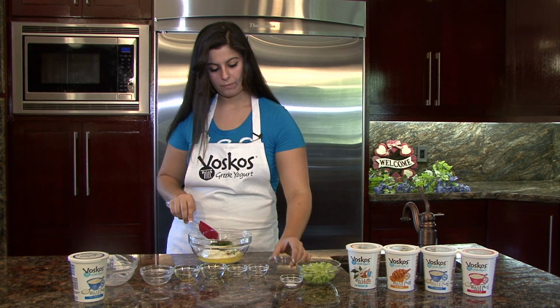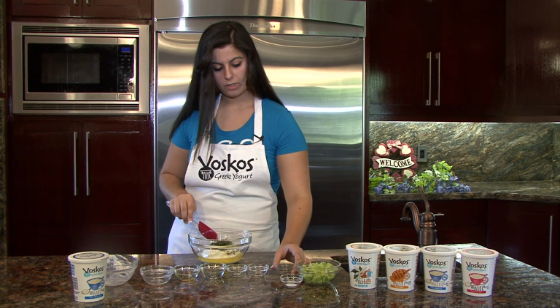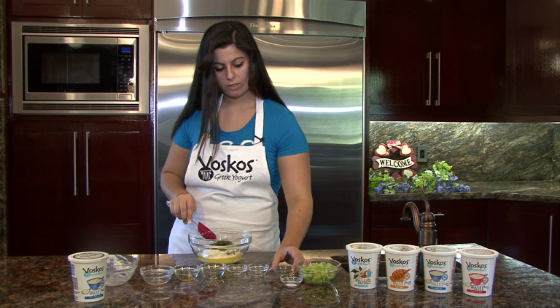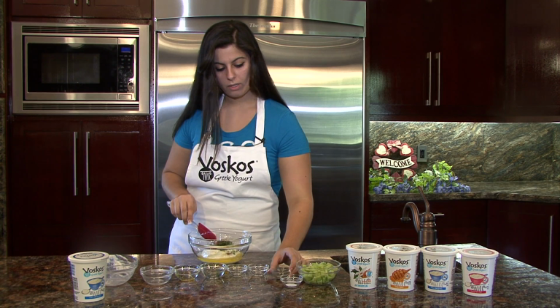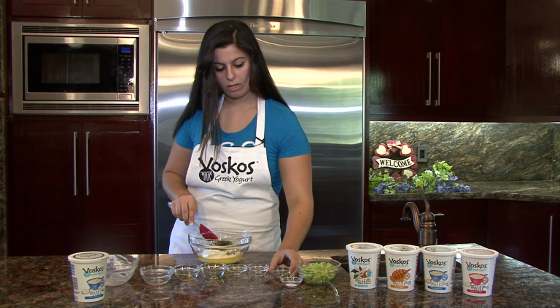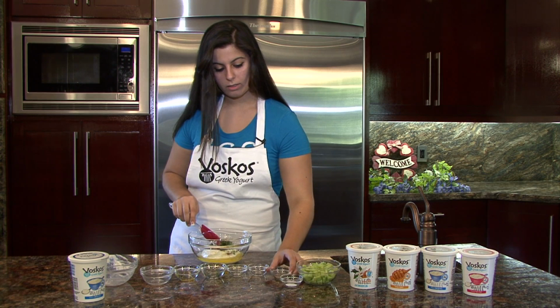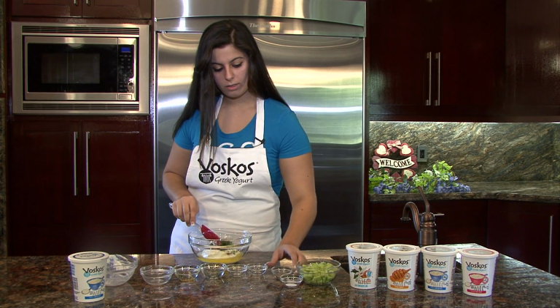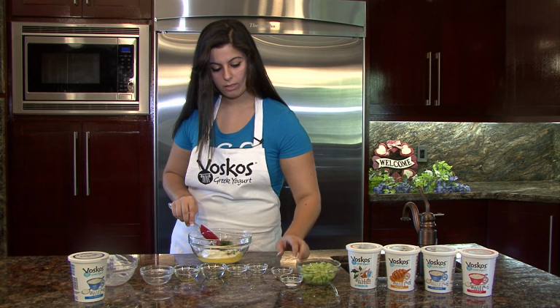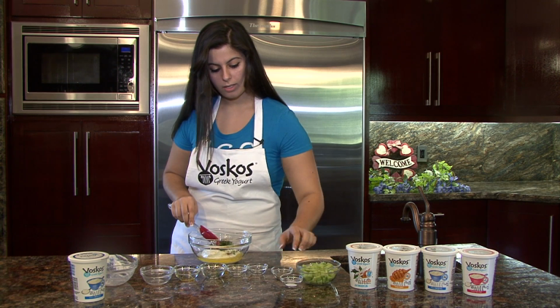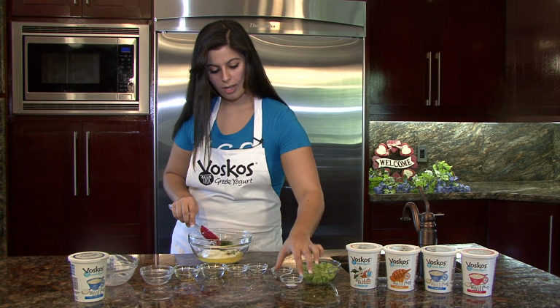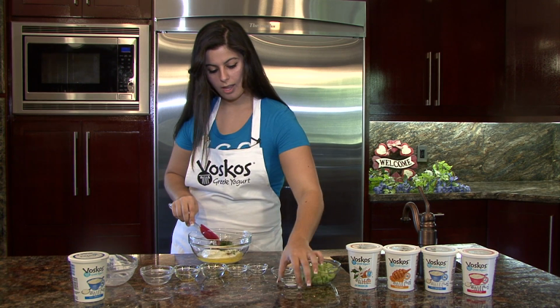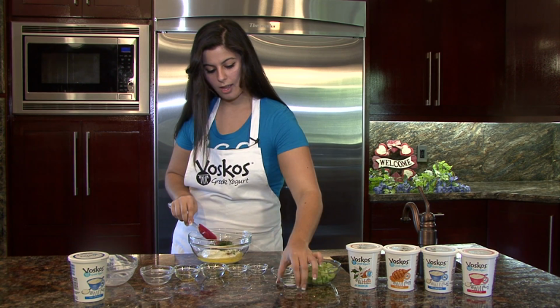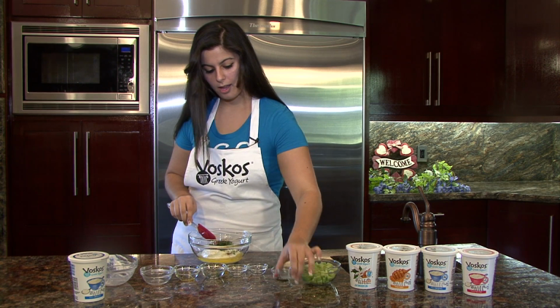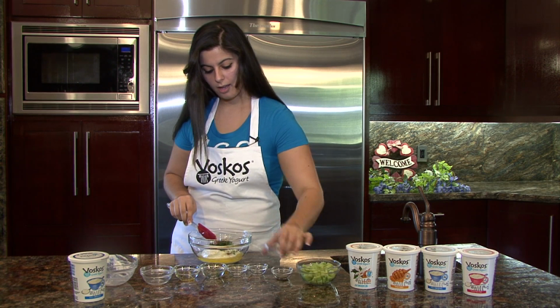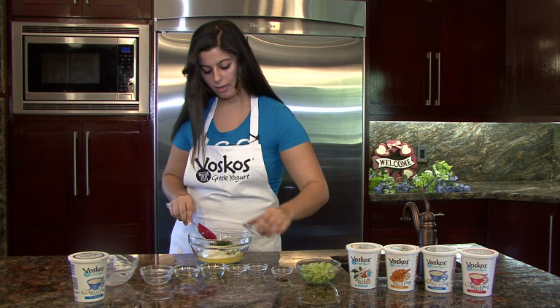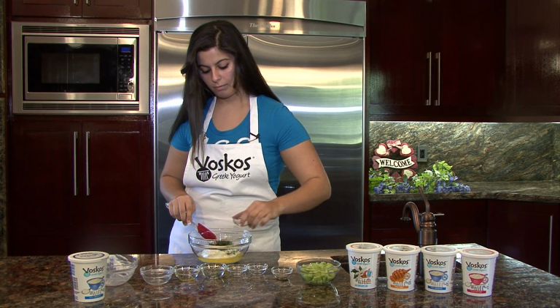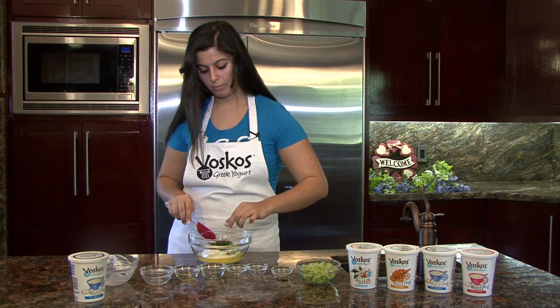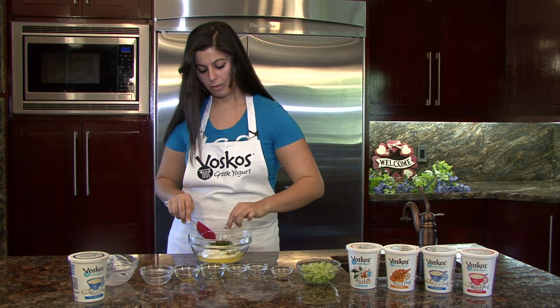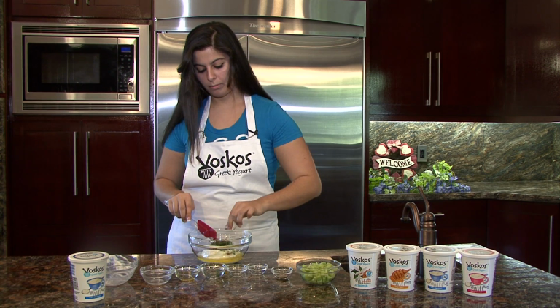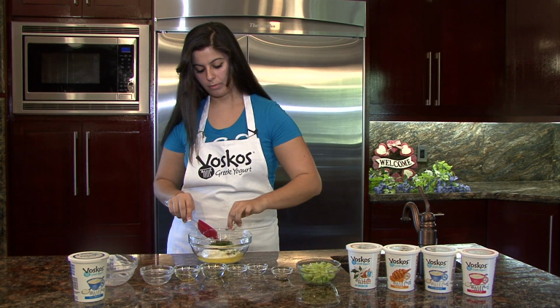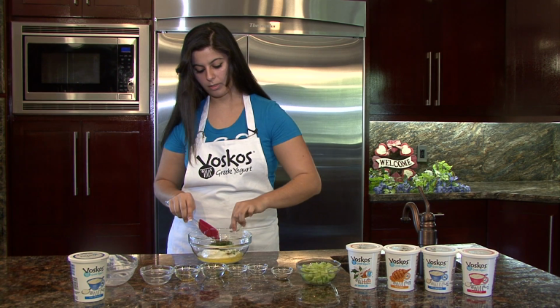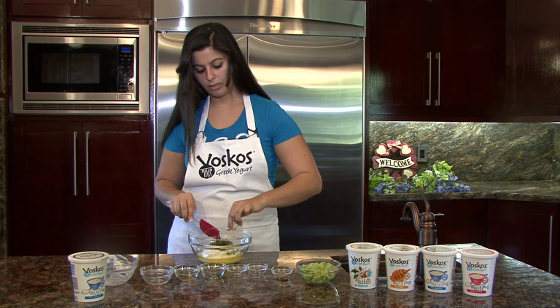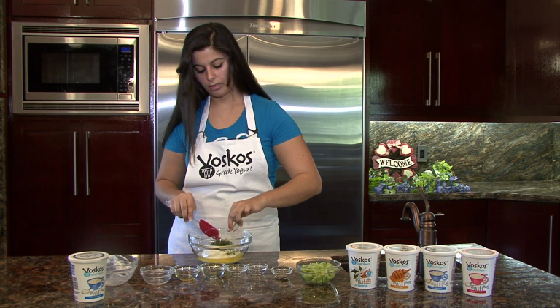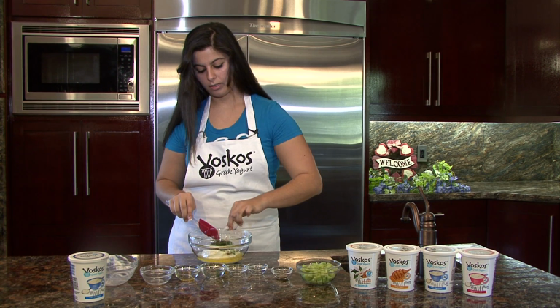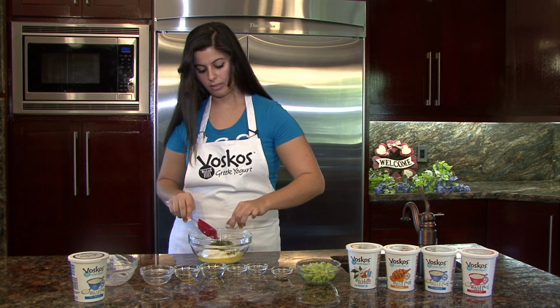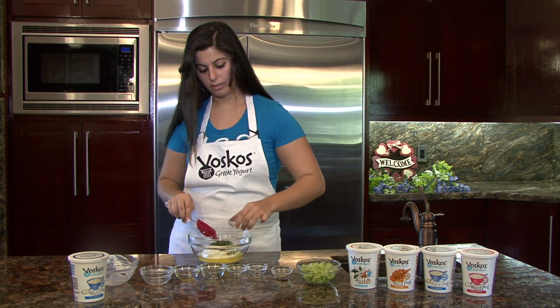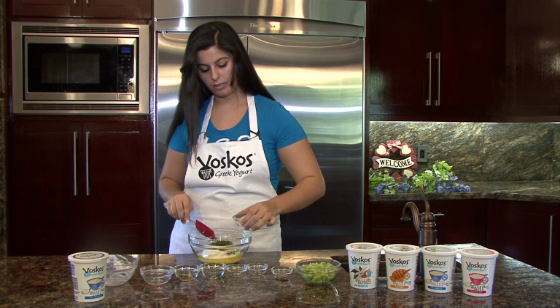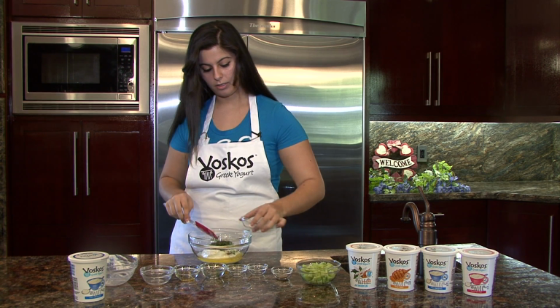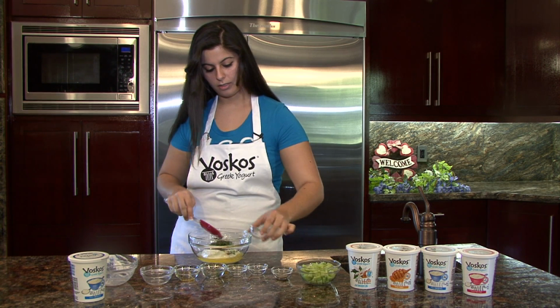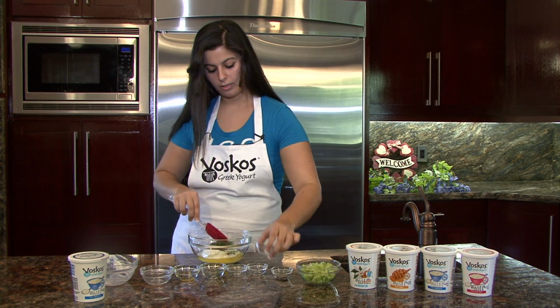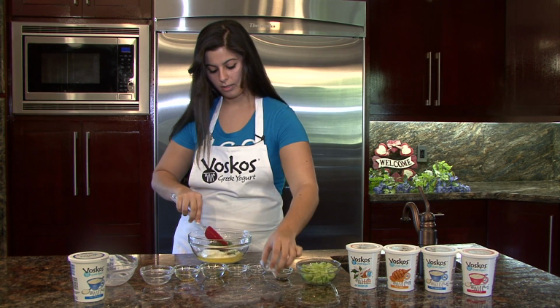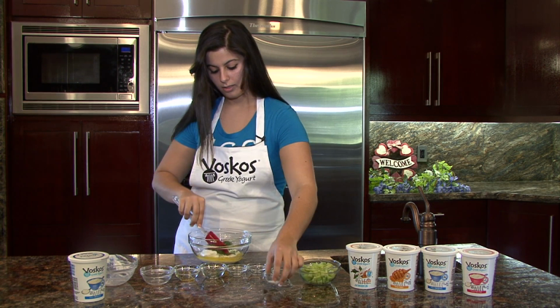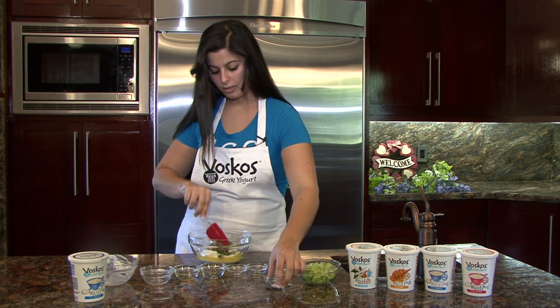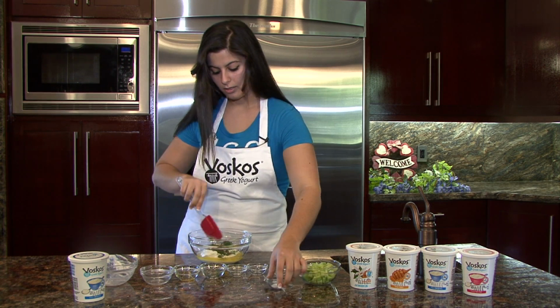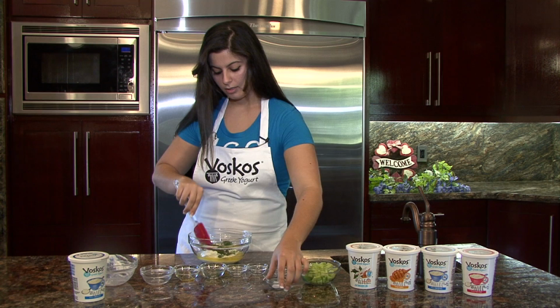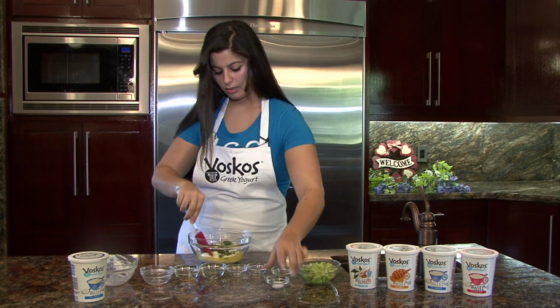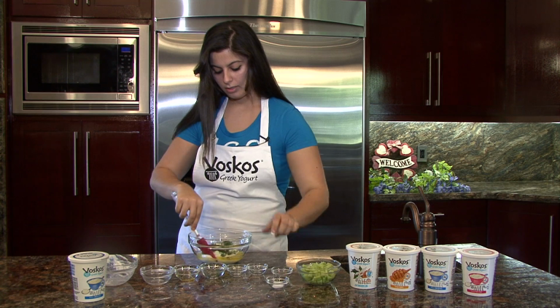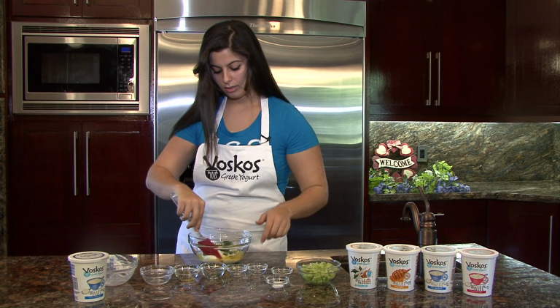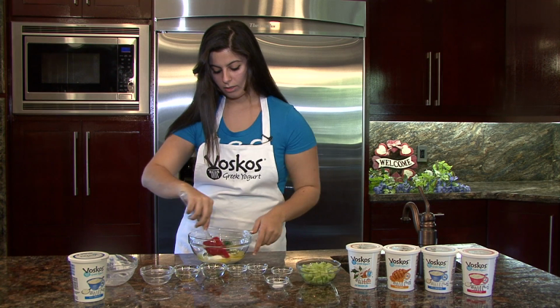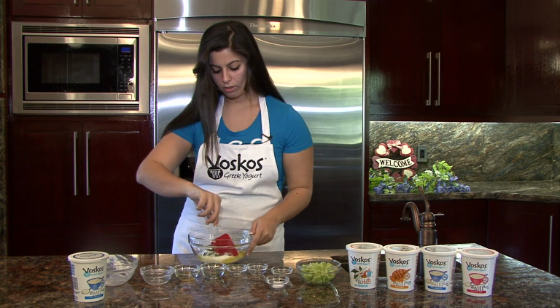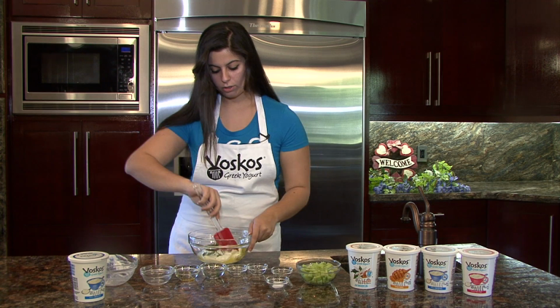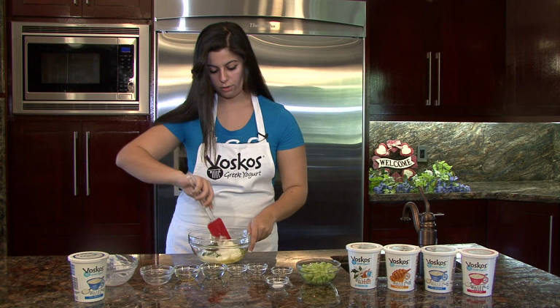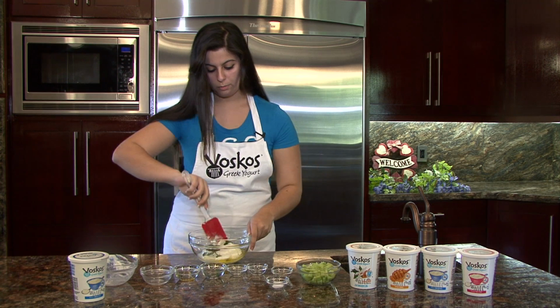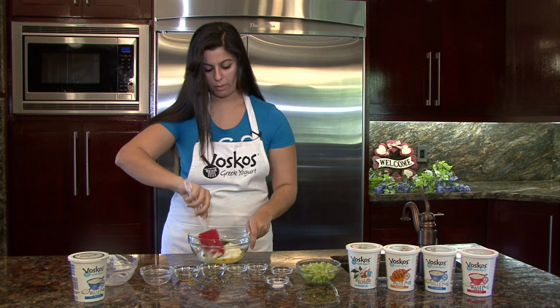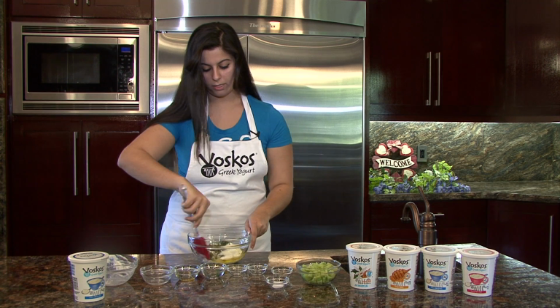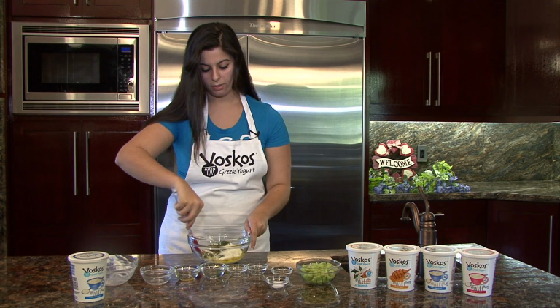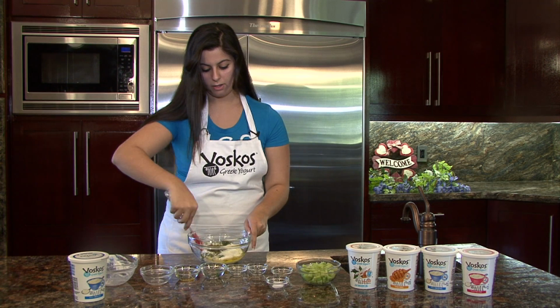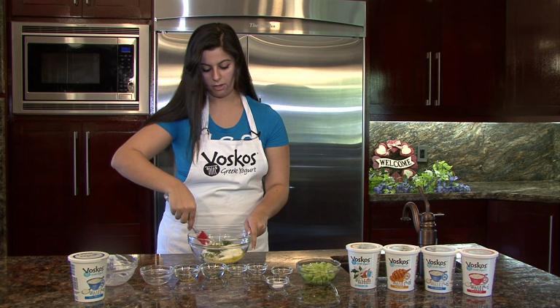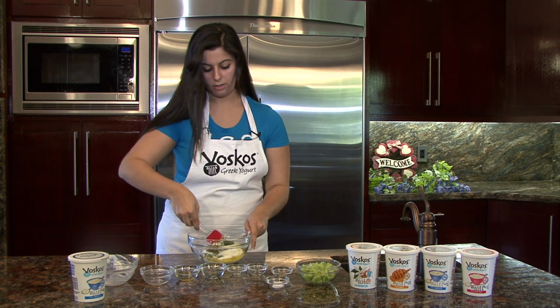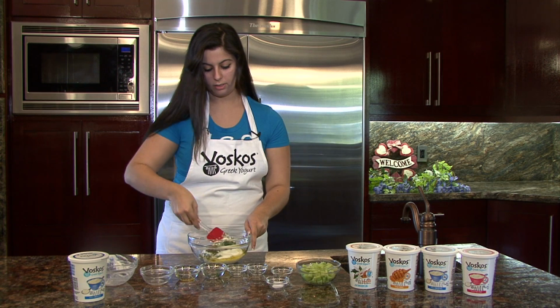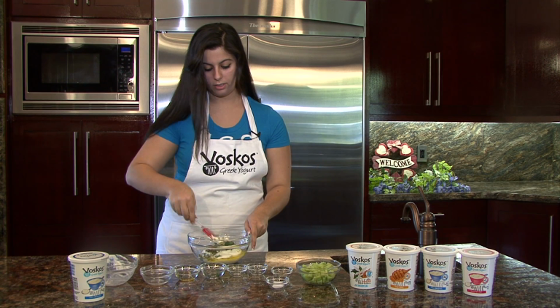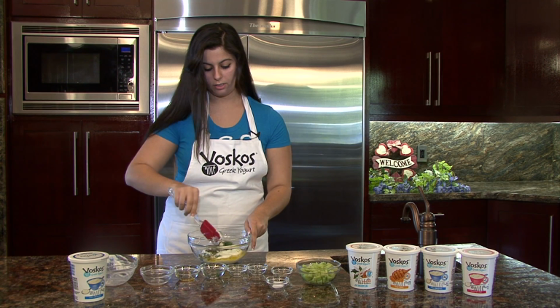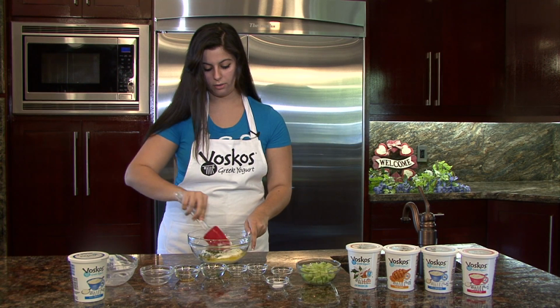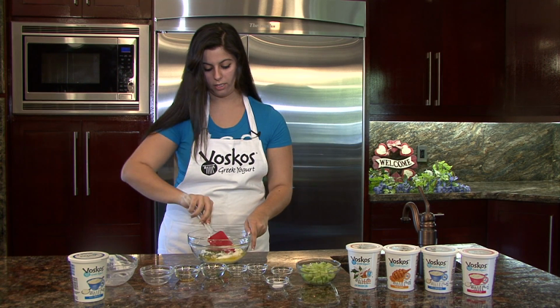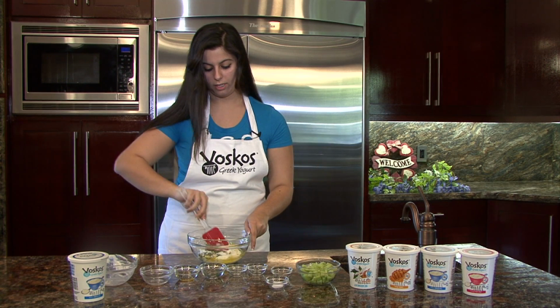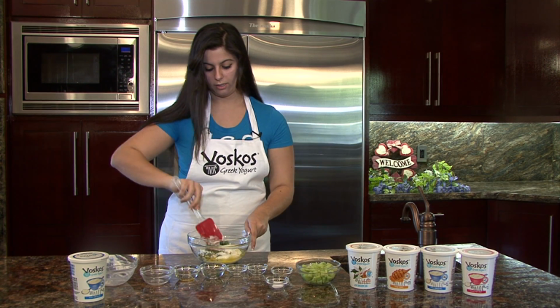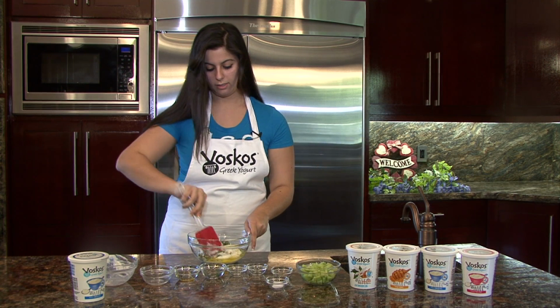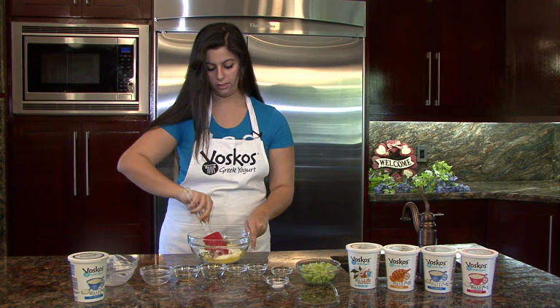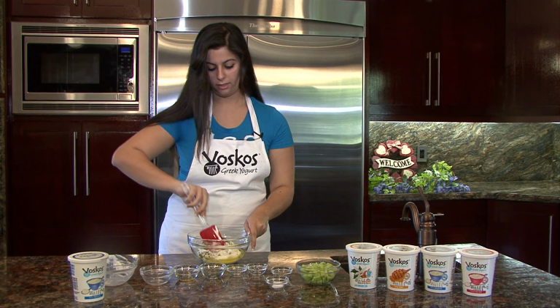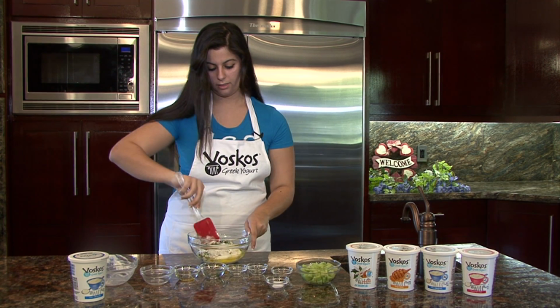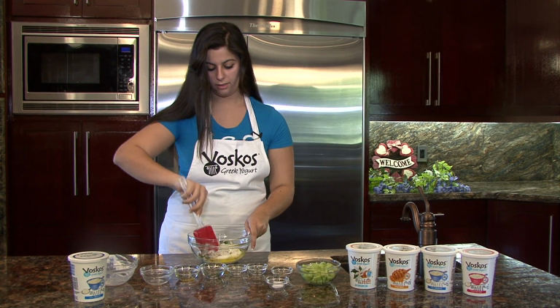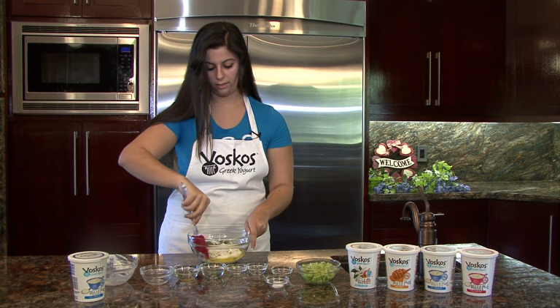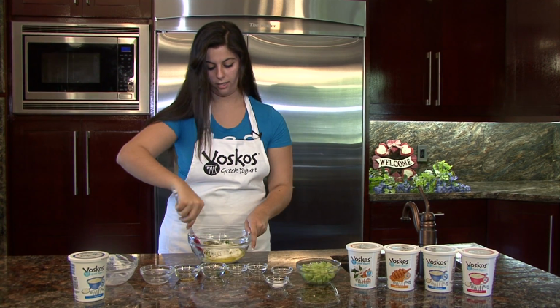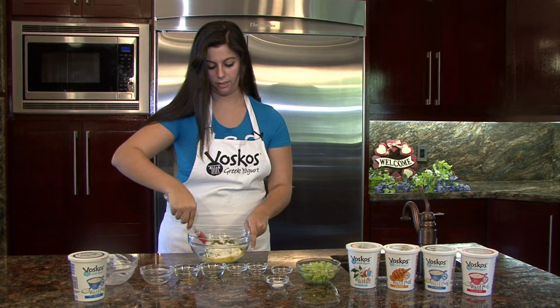Salt and pepper. Just mix all the ingredients together.